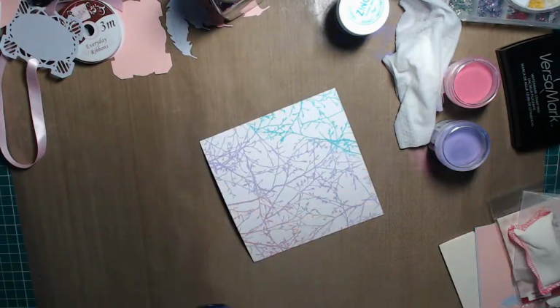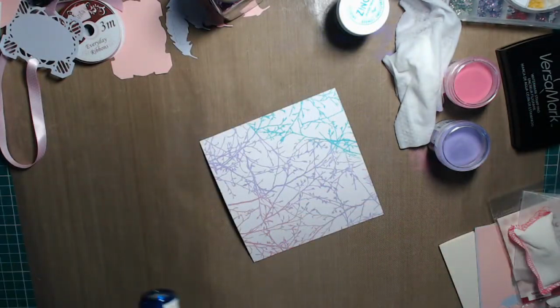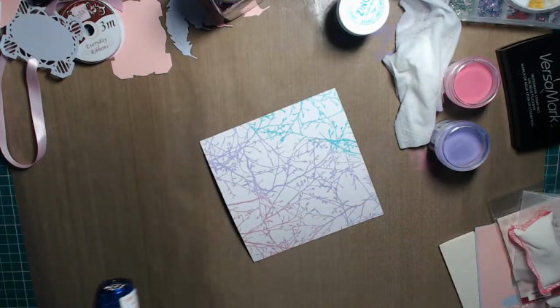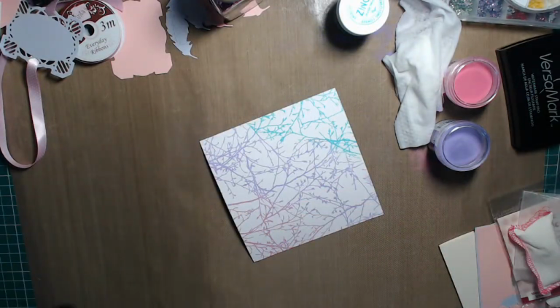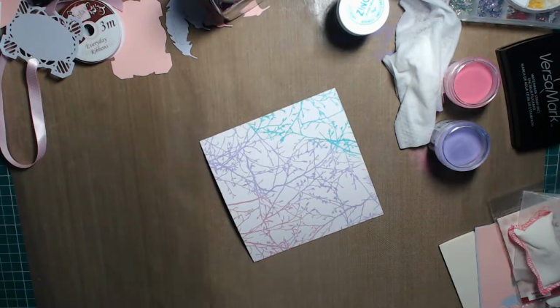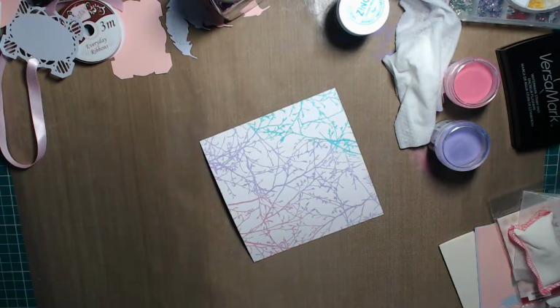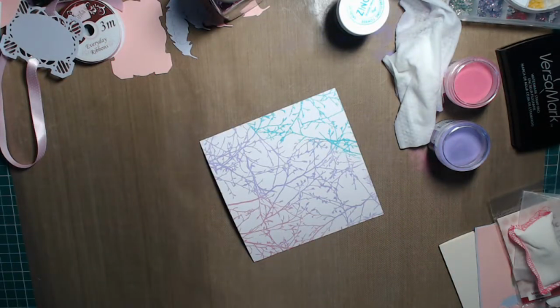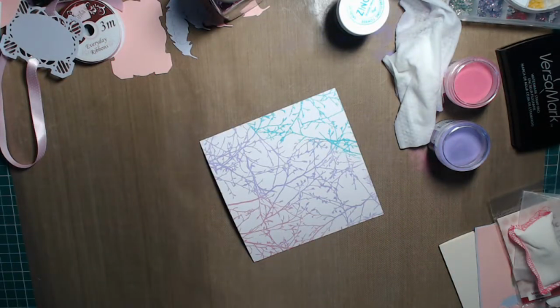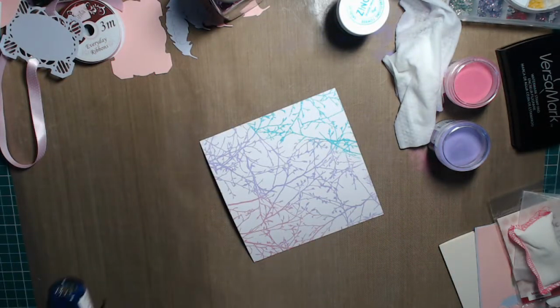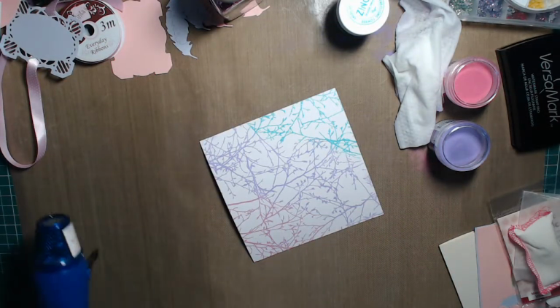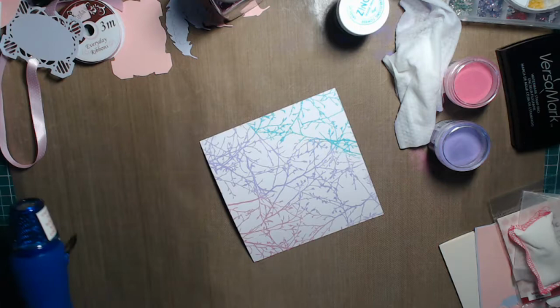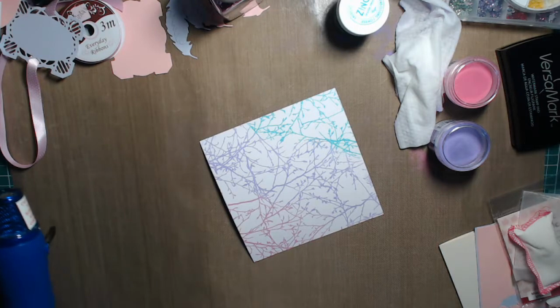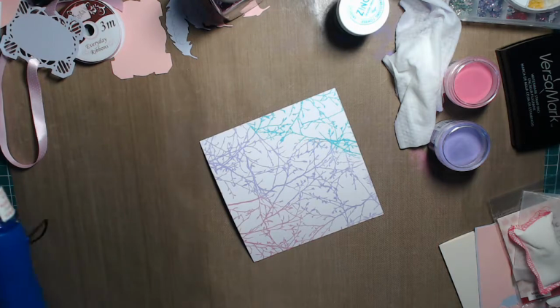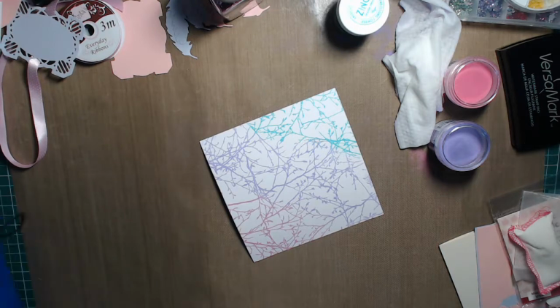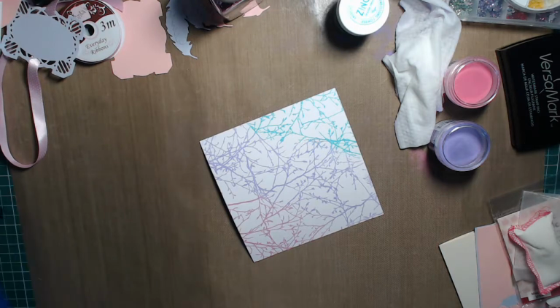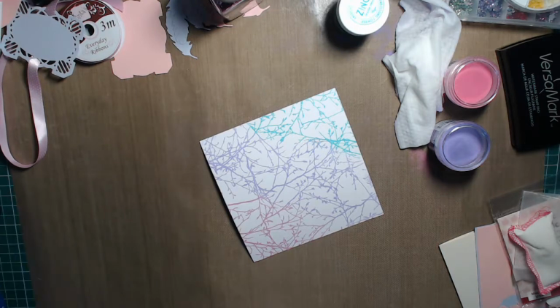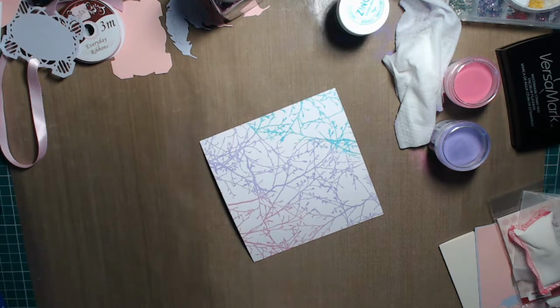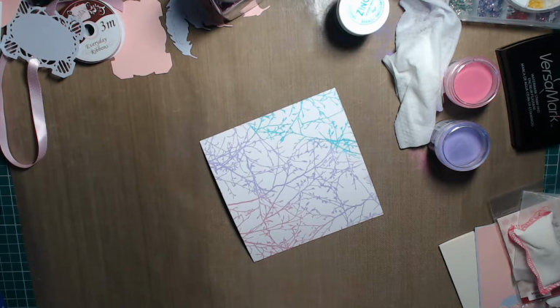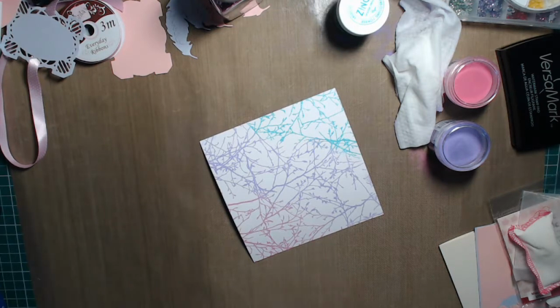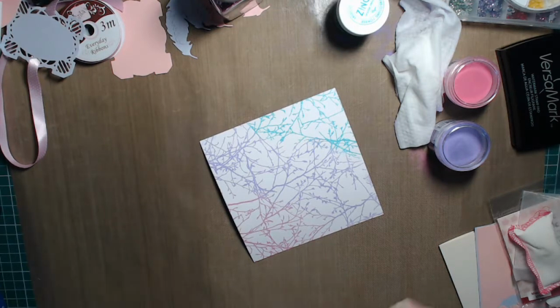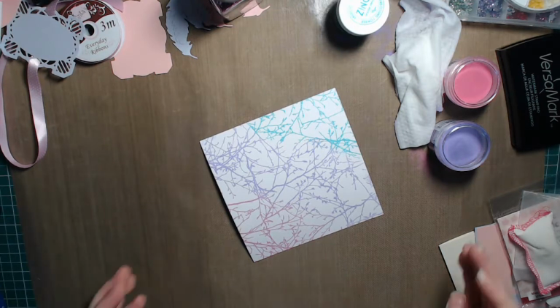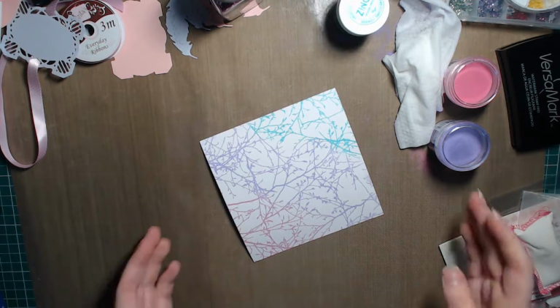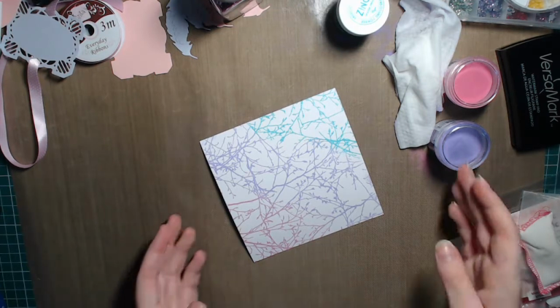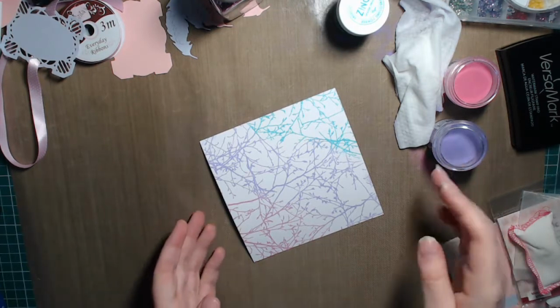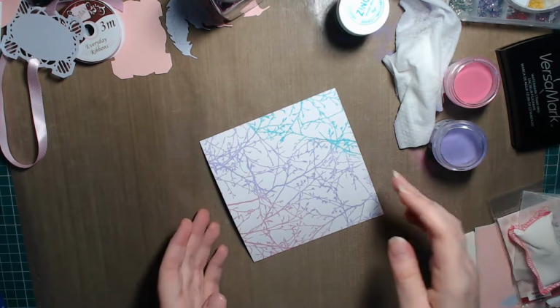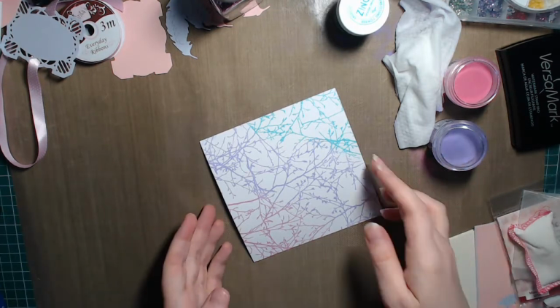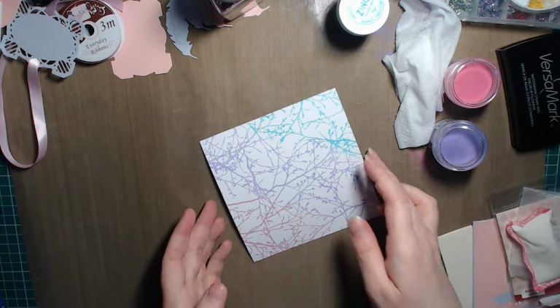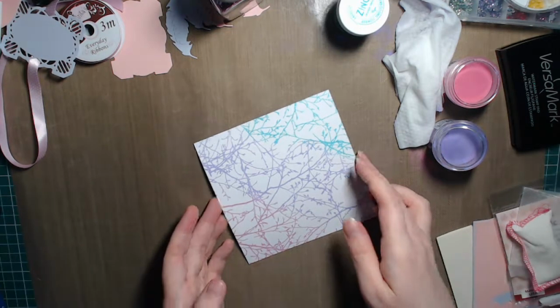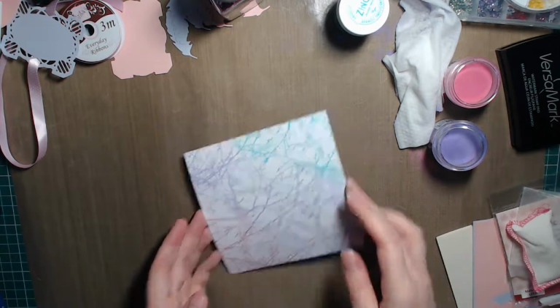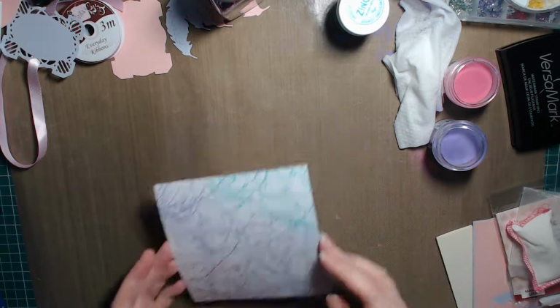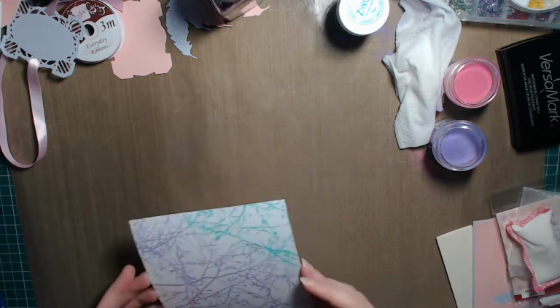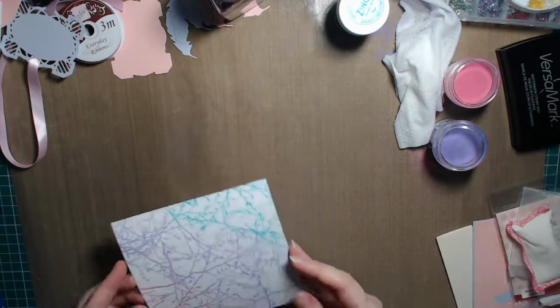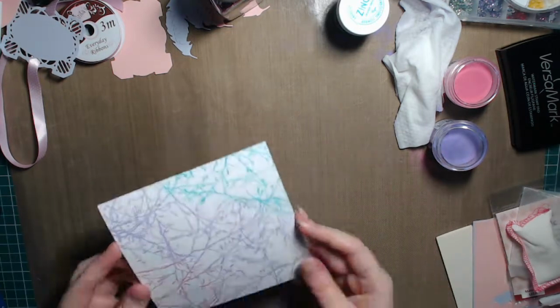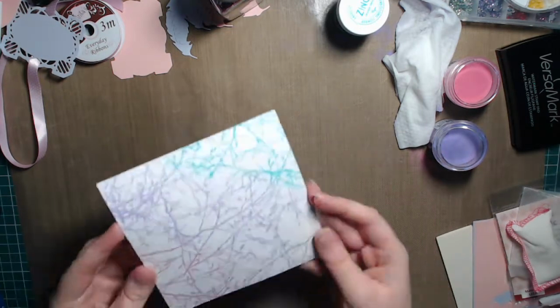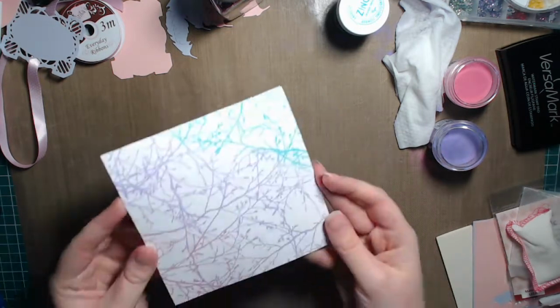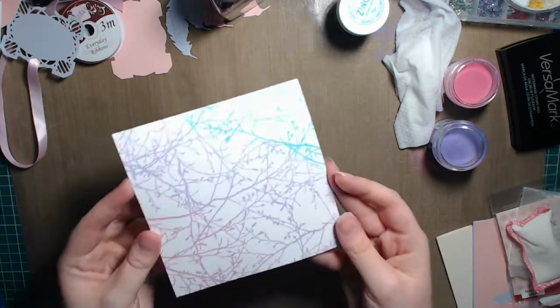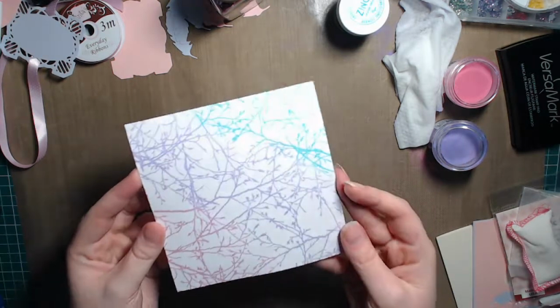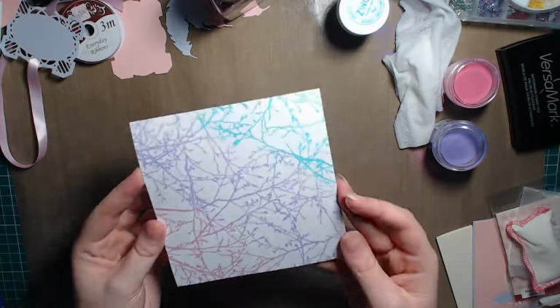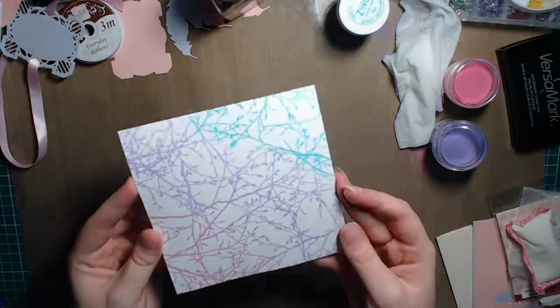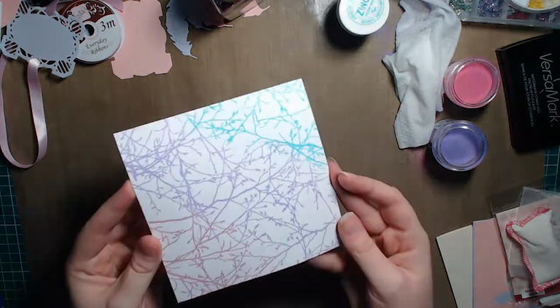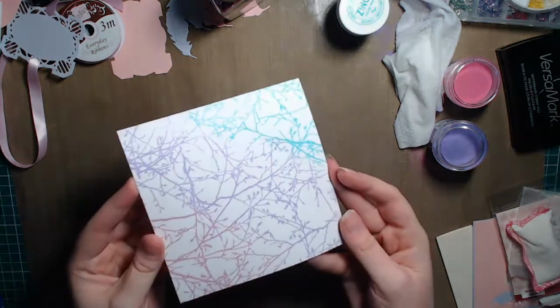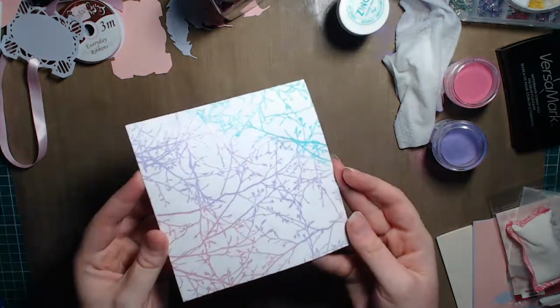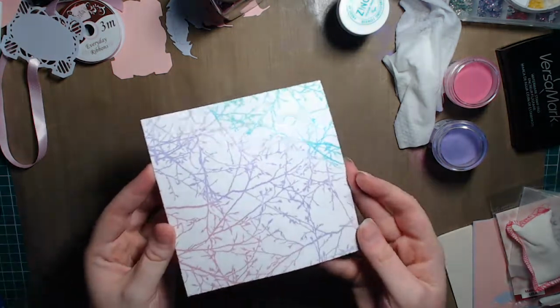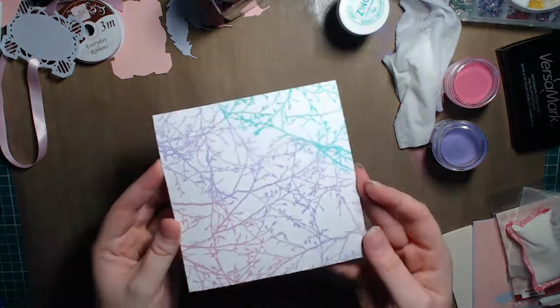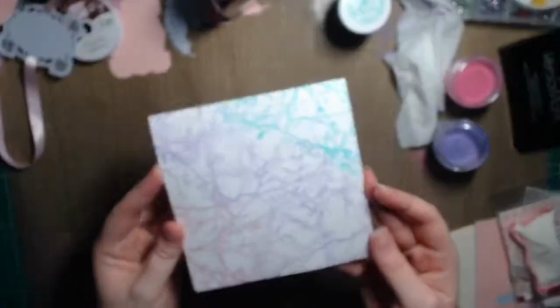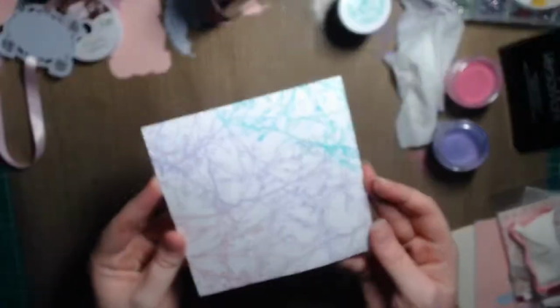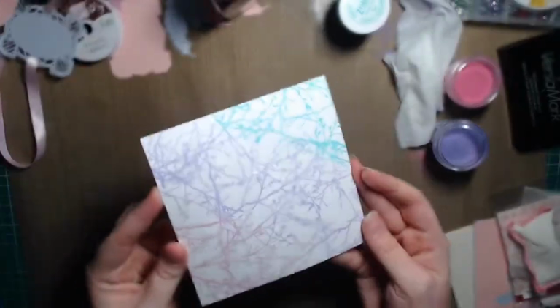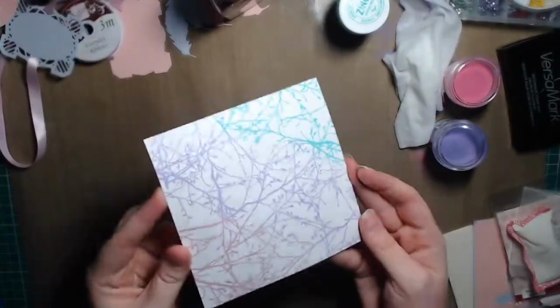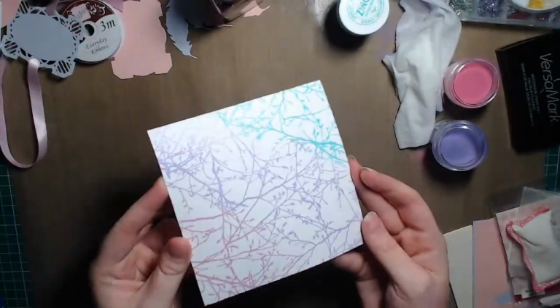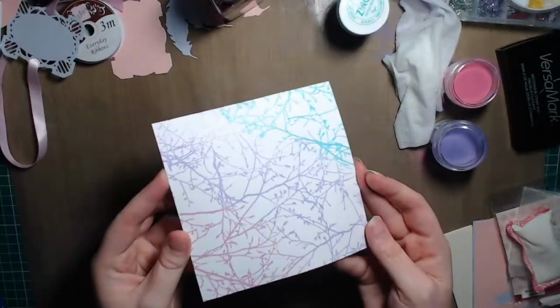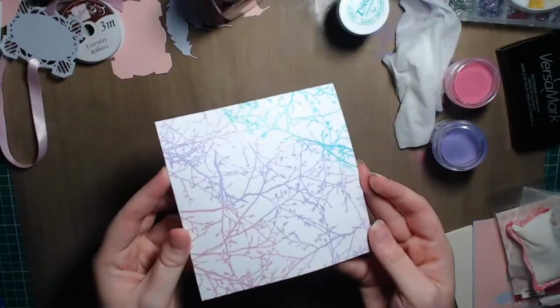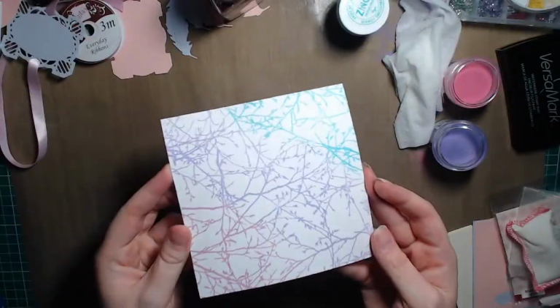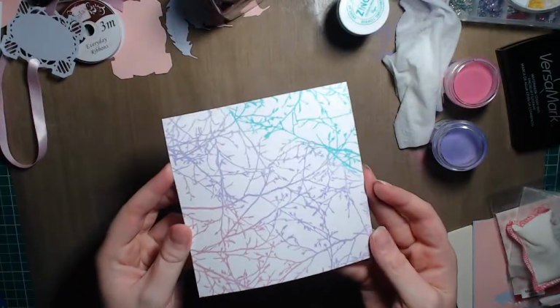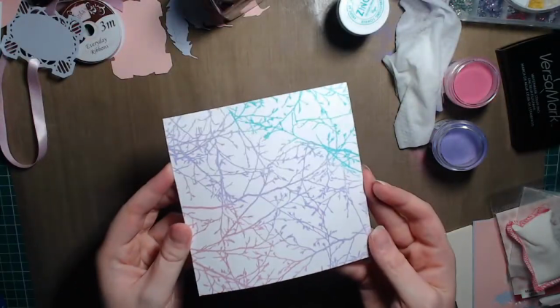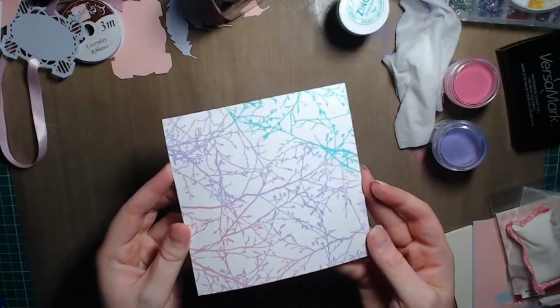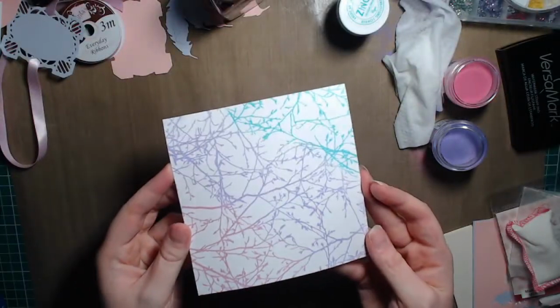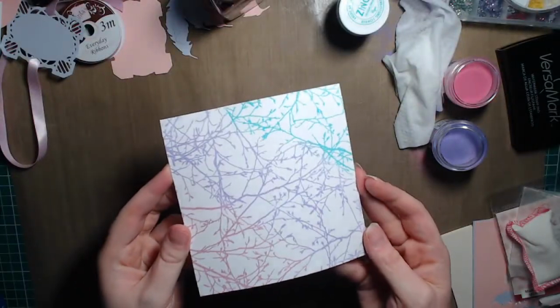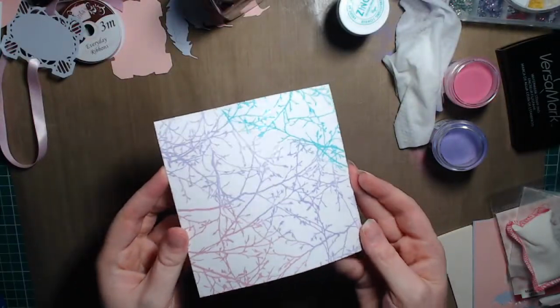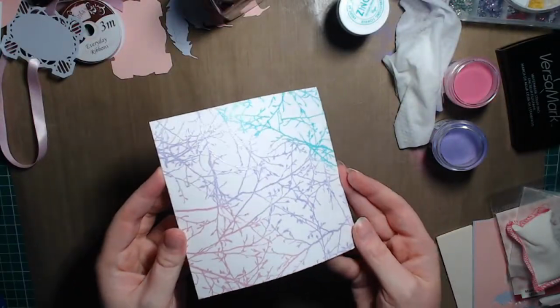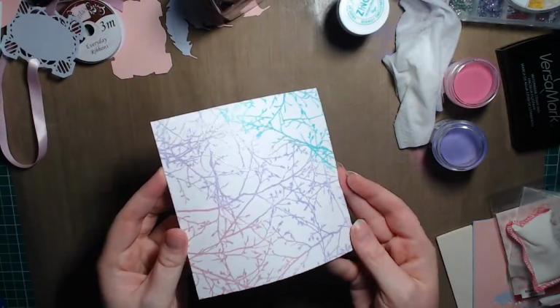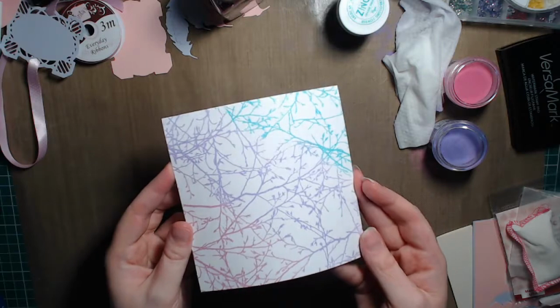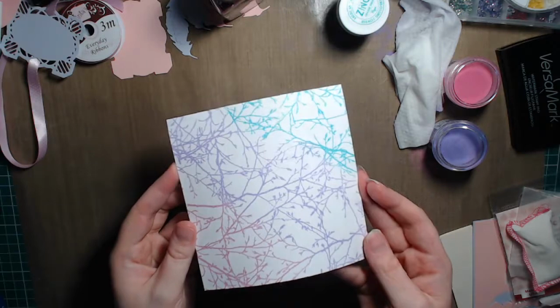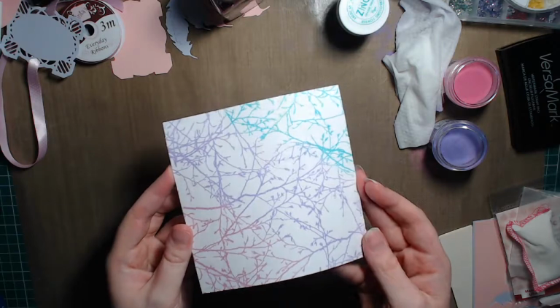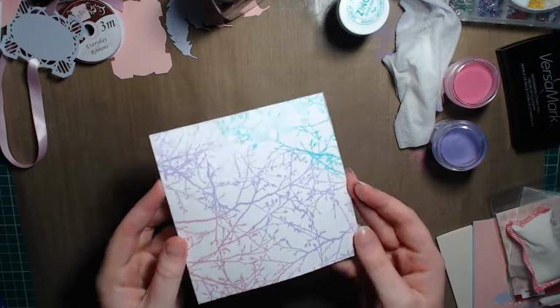Everything's melted nicely — I'll tap the excess back in the bottle. Nice and glossy. That's the embossing finished.